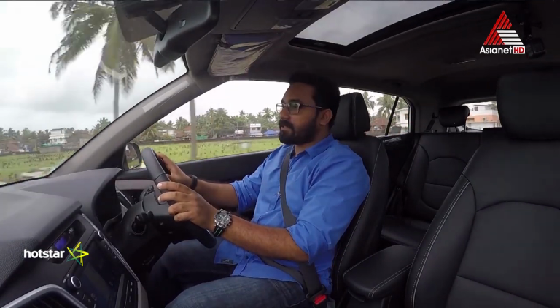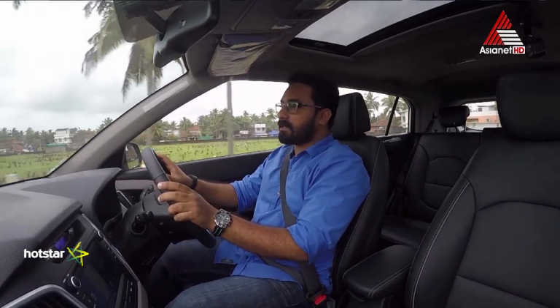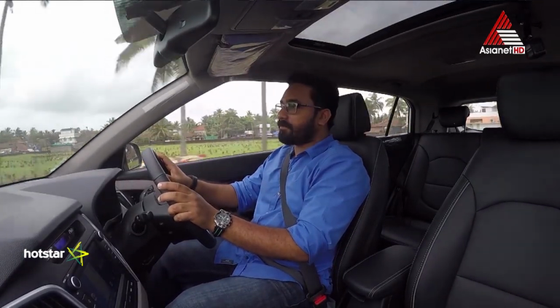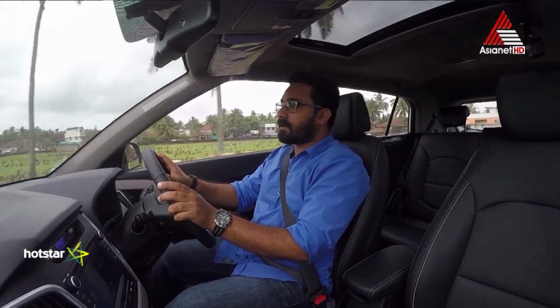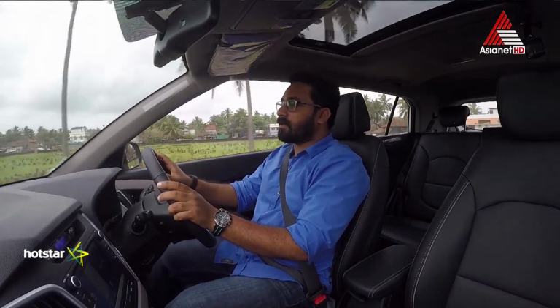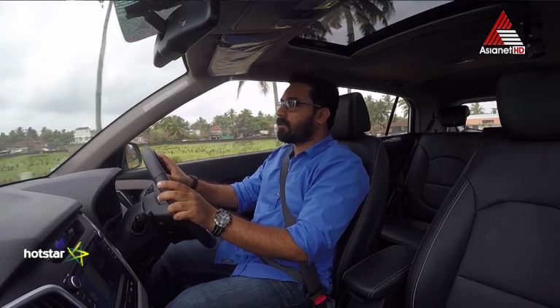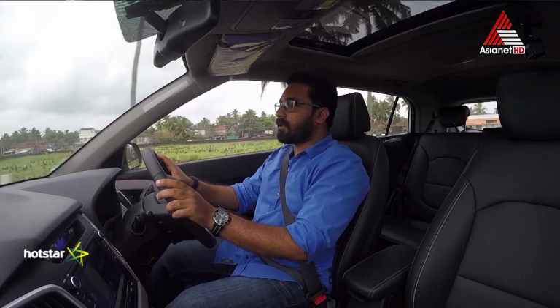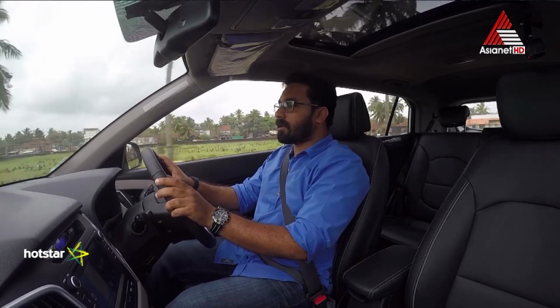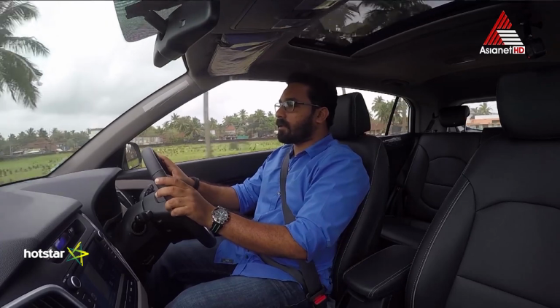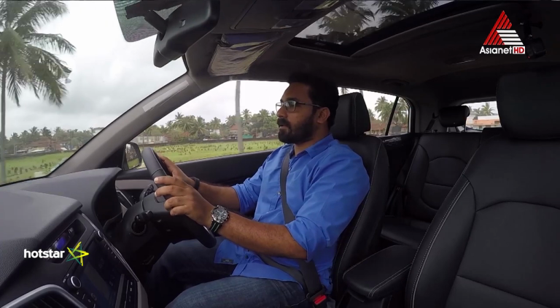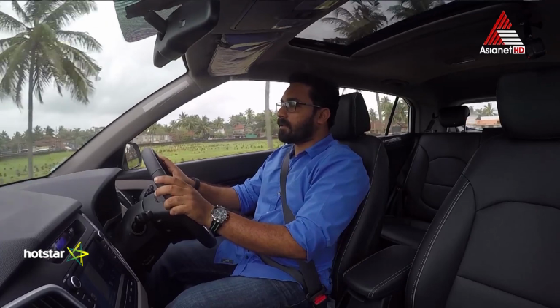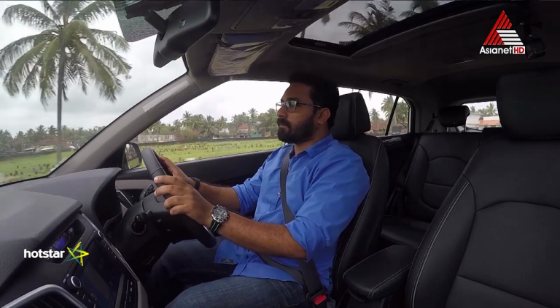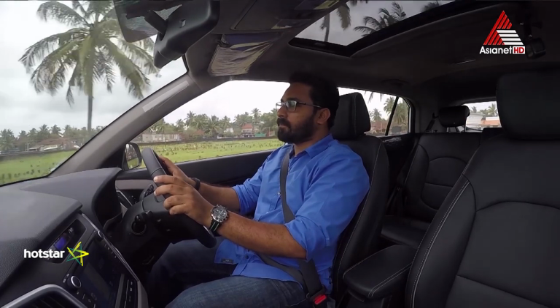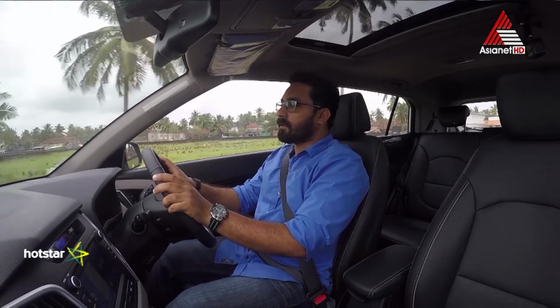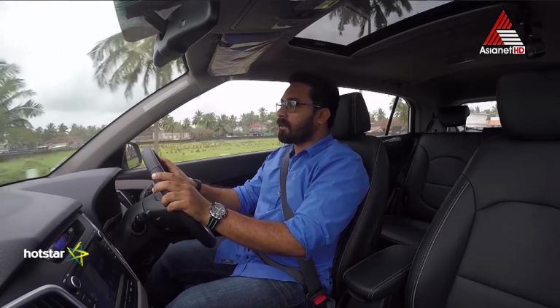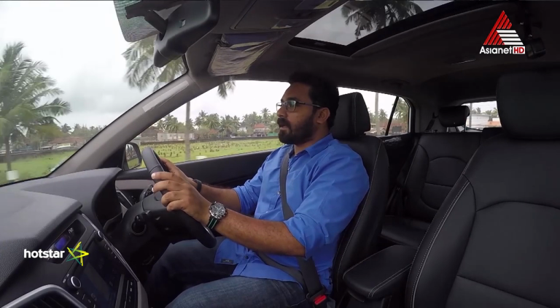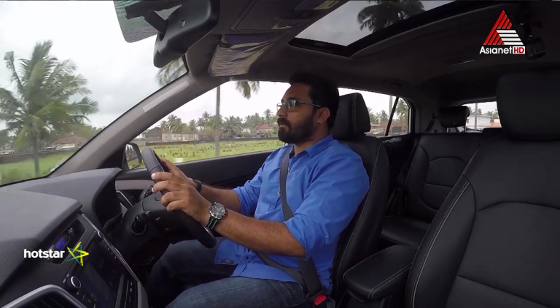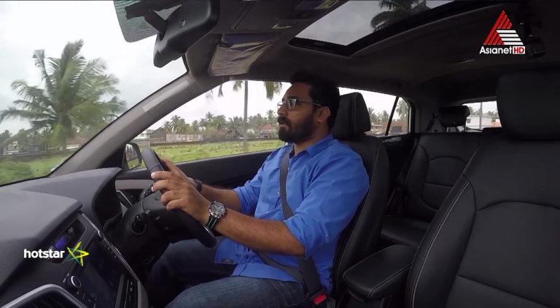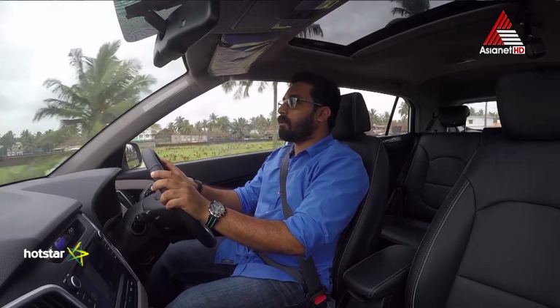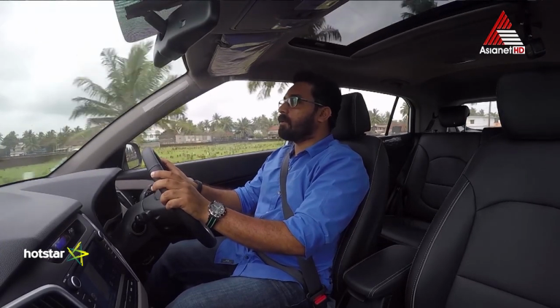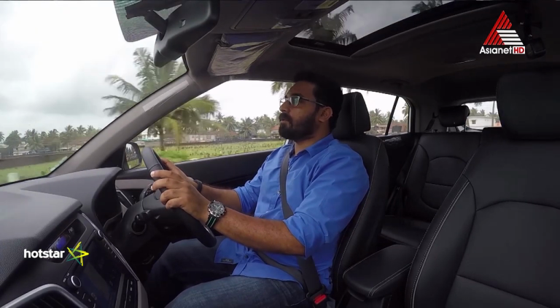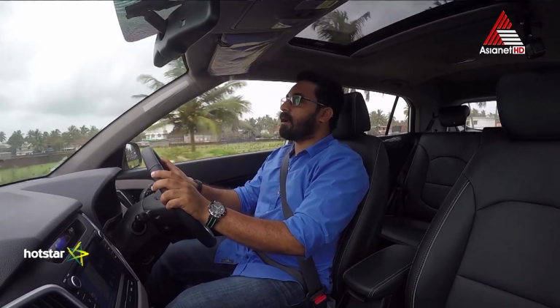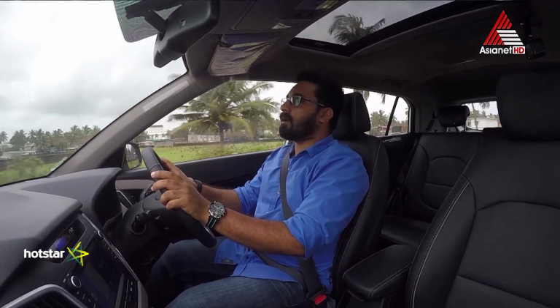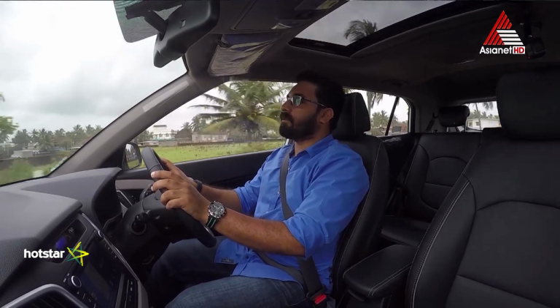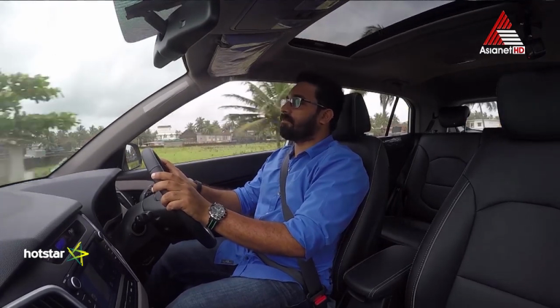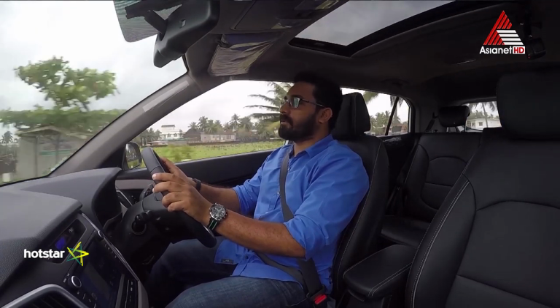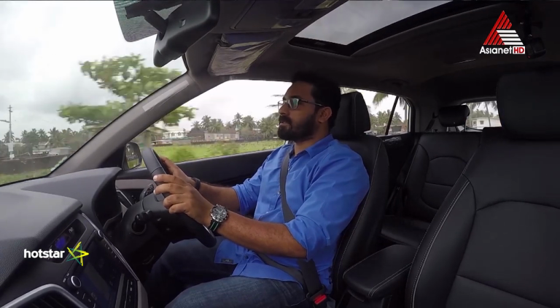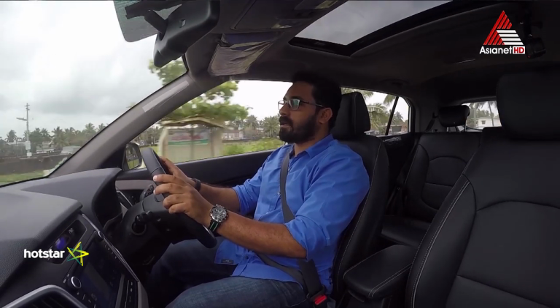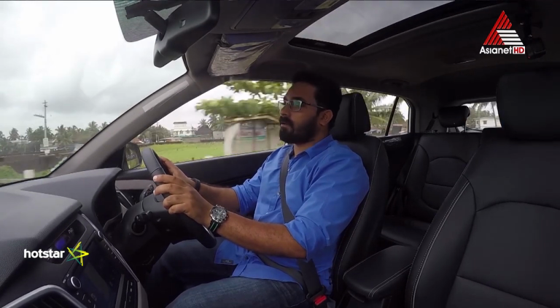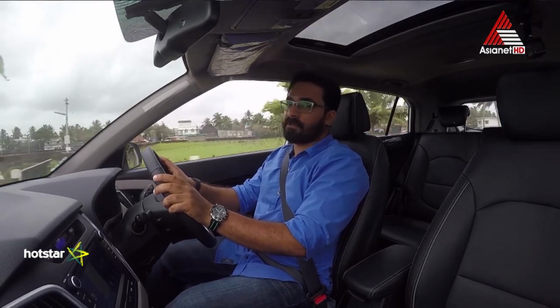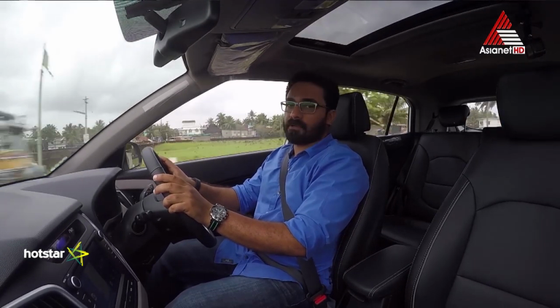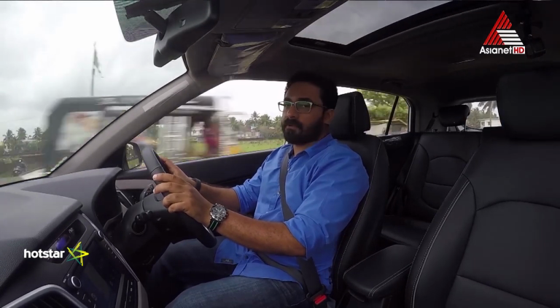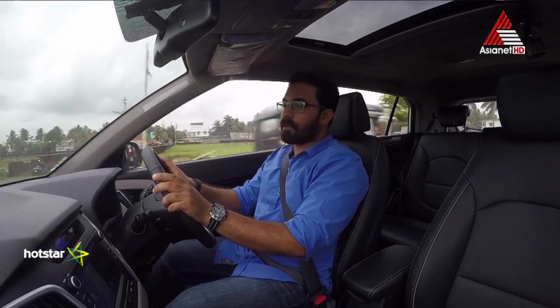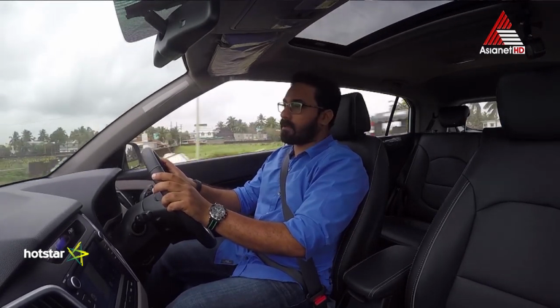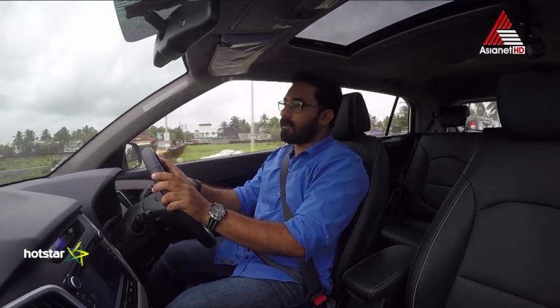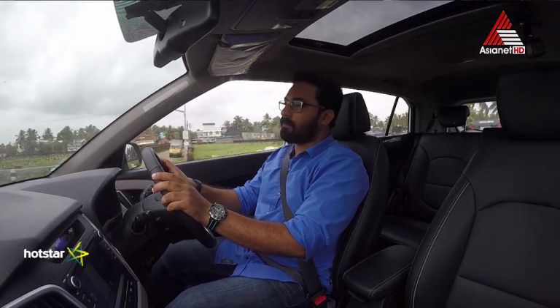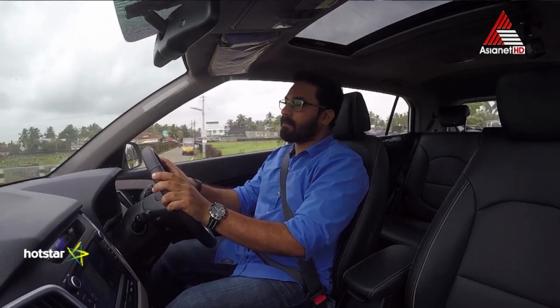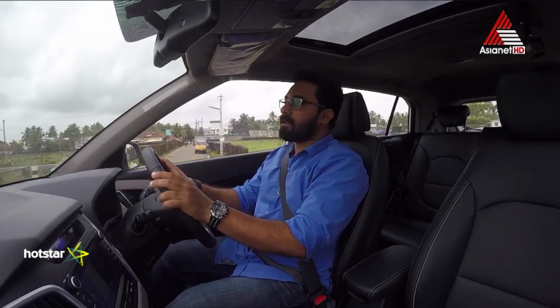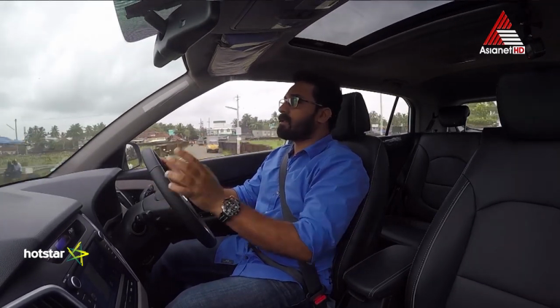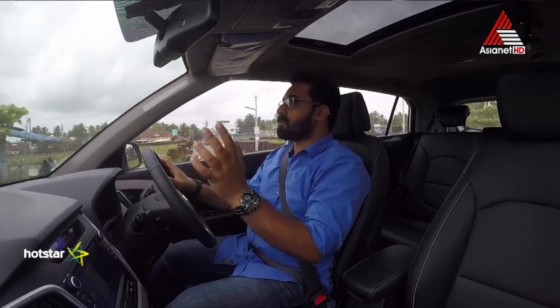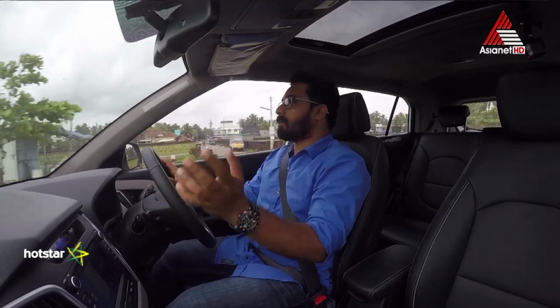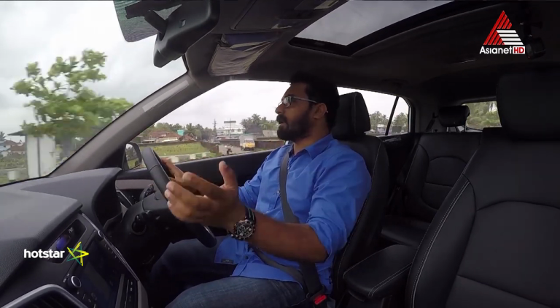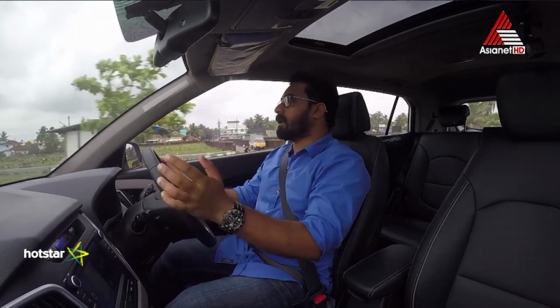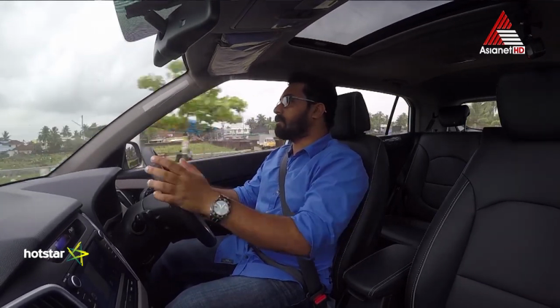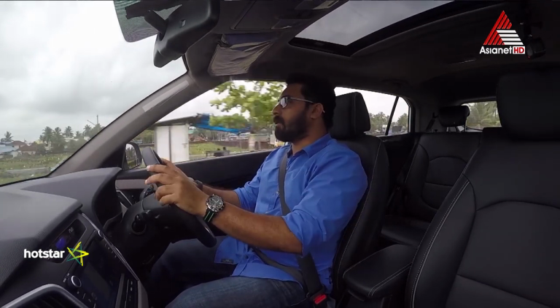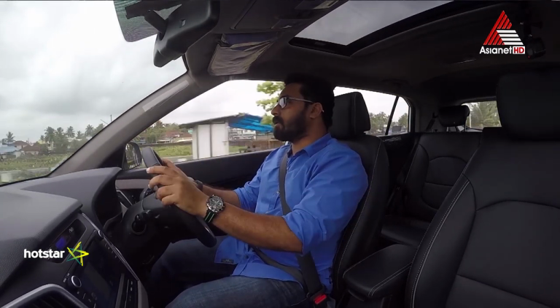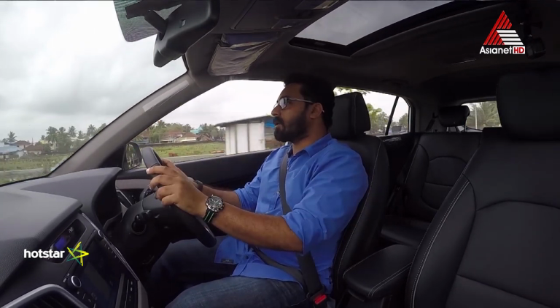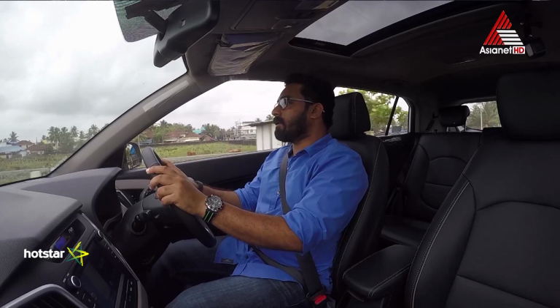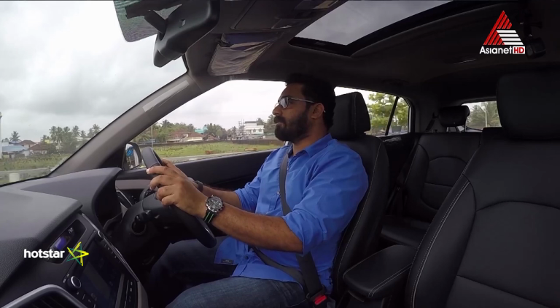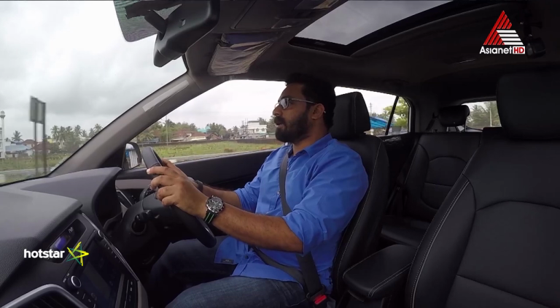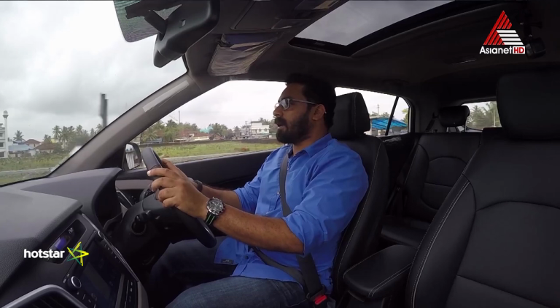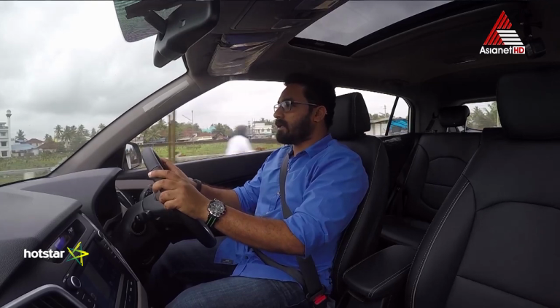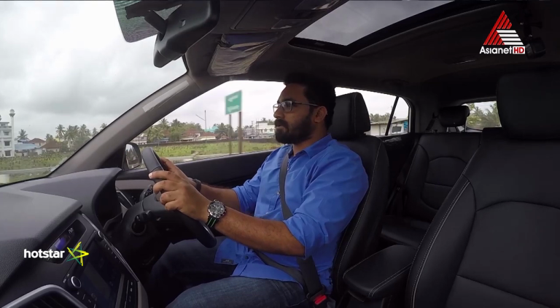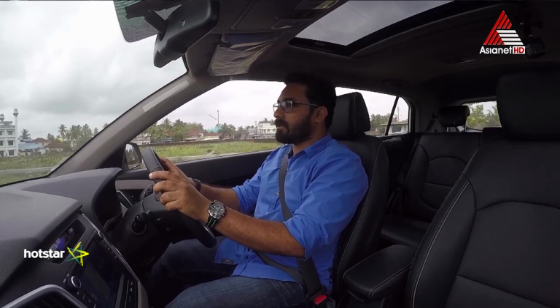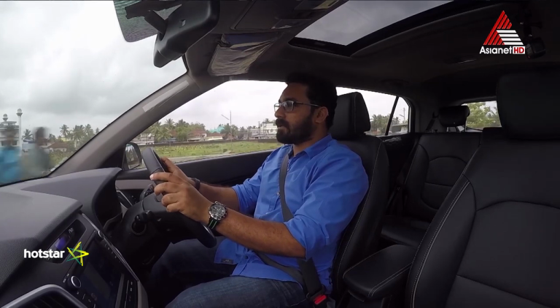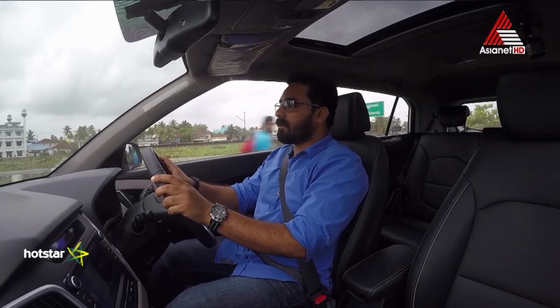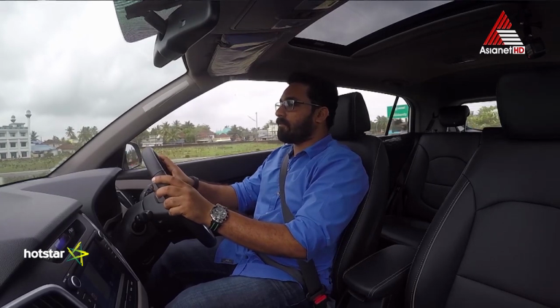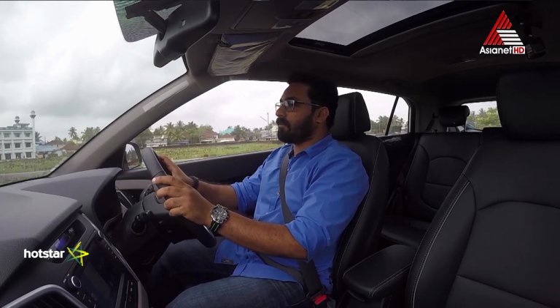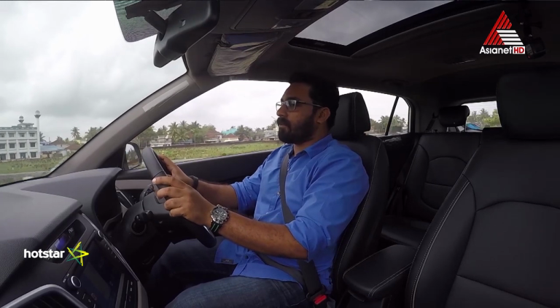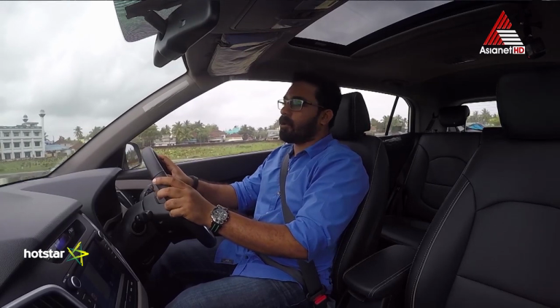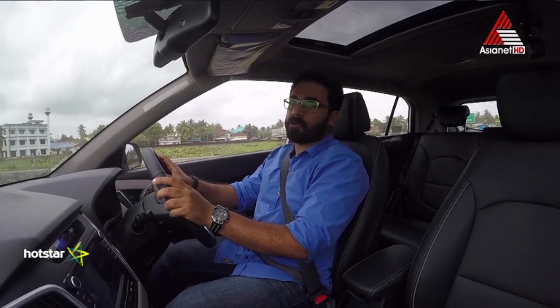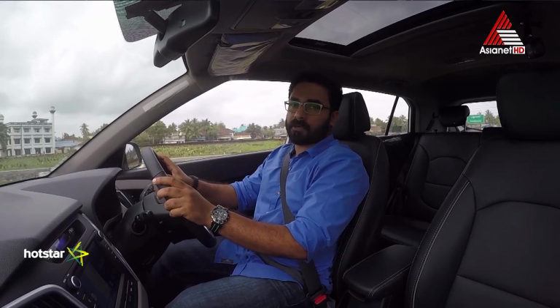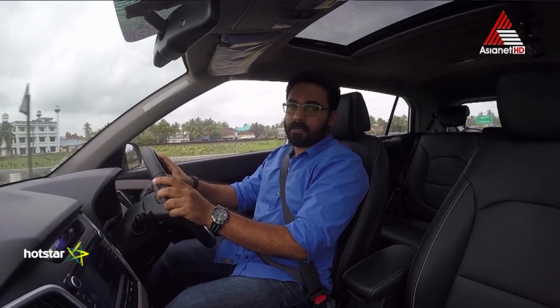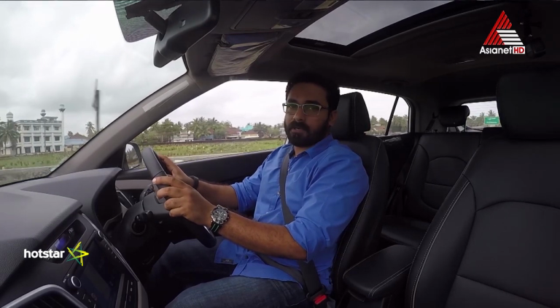We are going to have the first drive of the new Kreta. Welcome to Autograph, and enjoy the drive of the all-new Kreta.